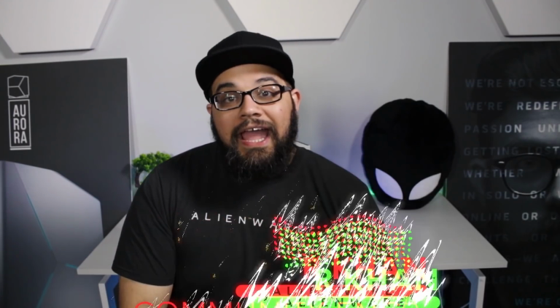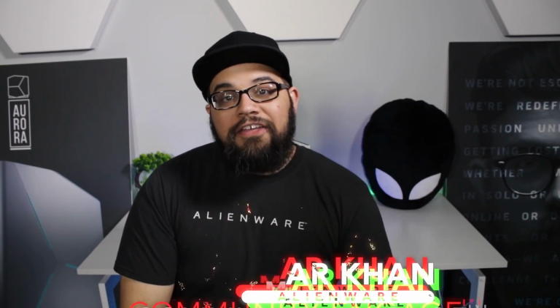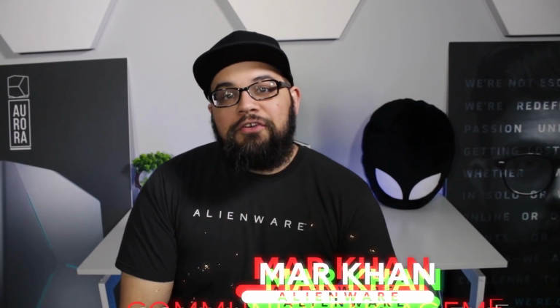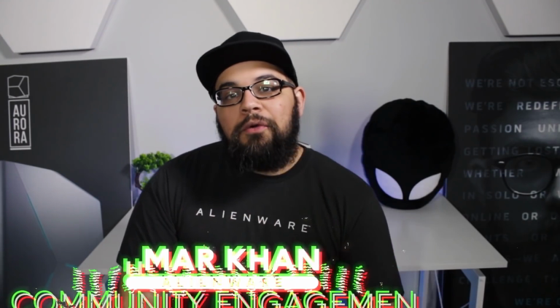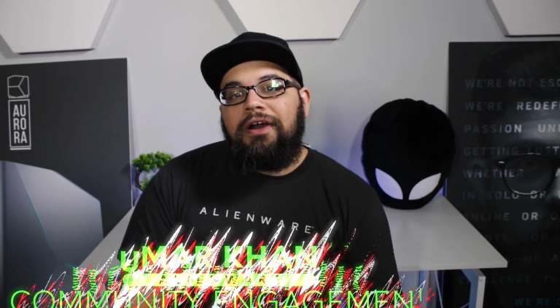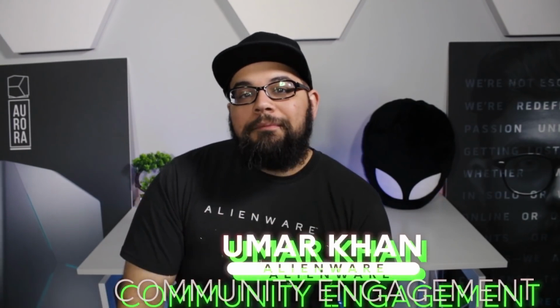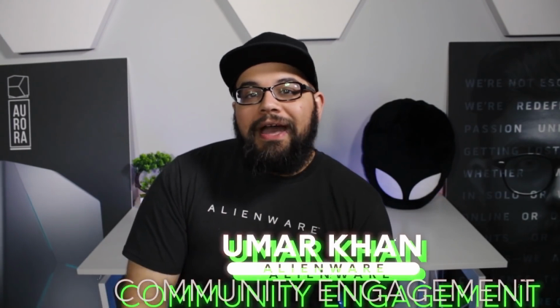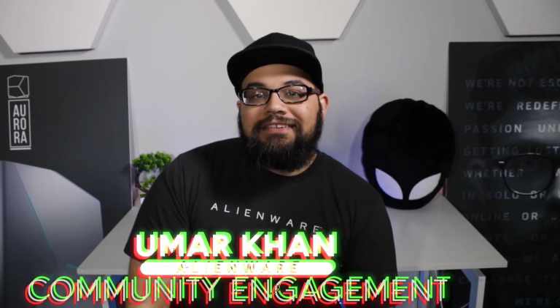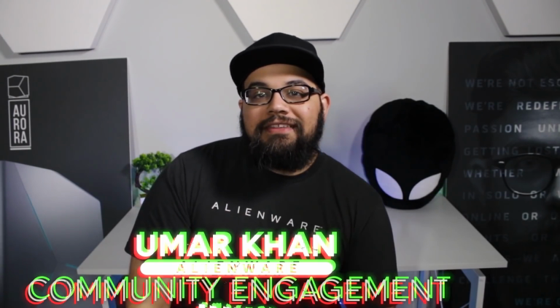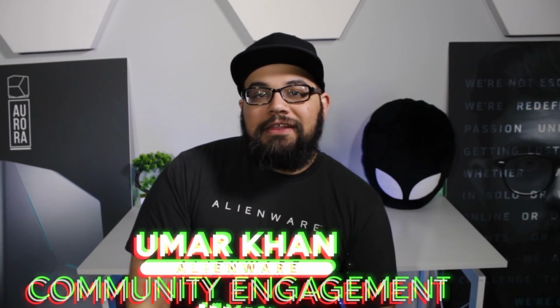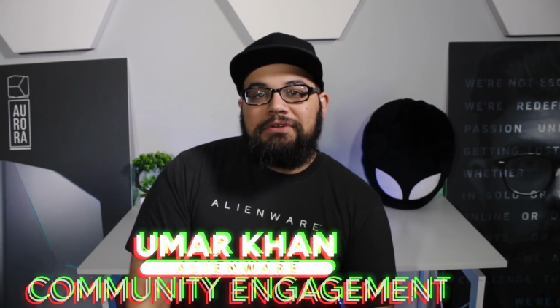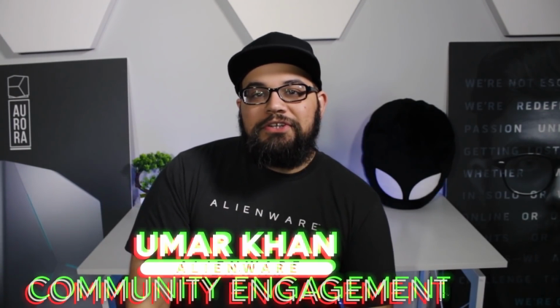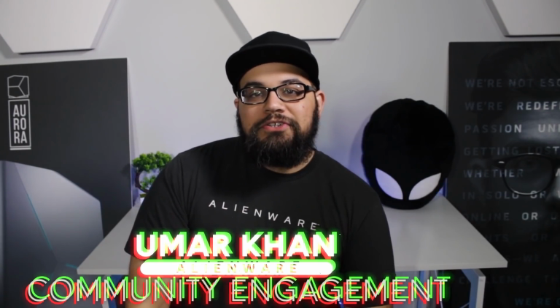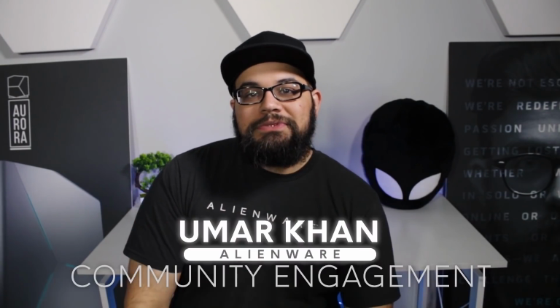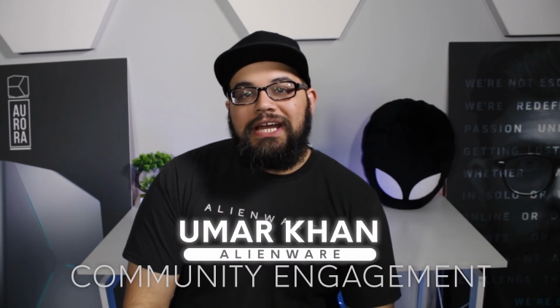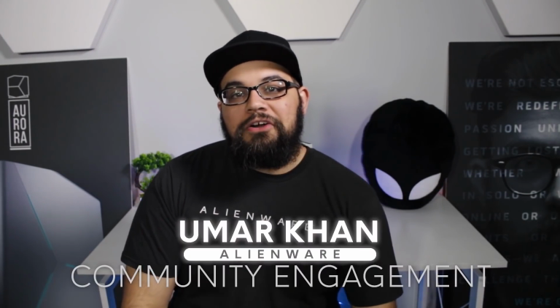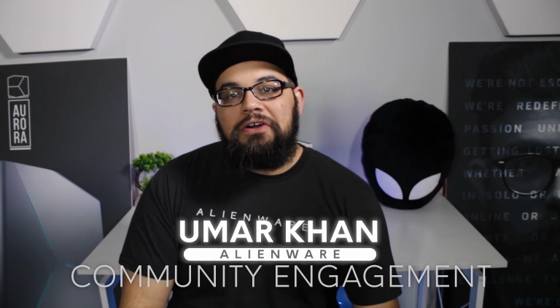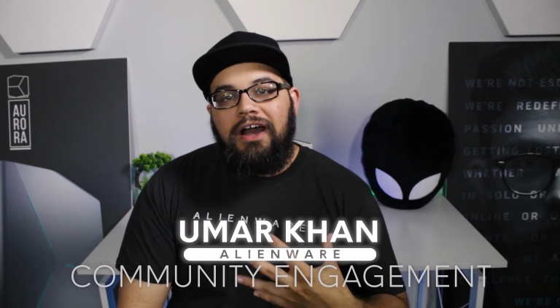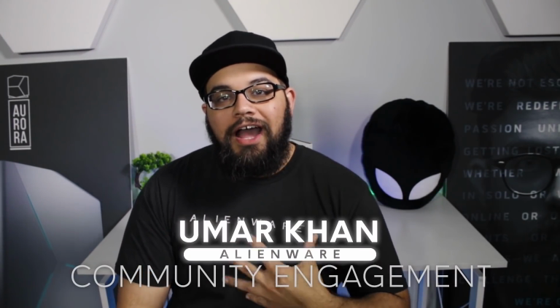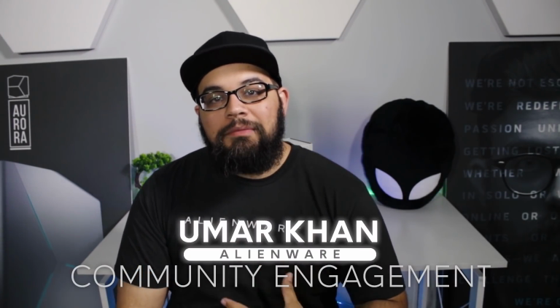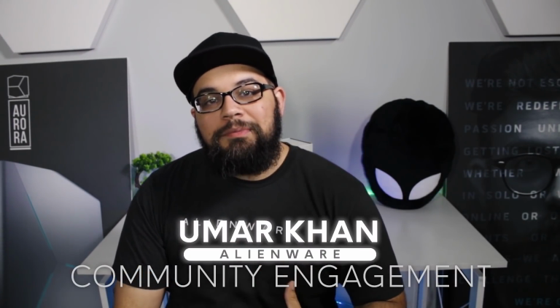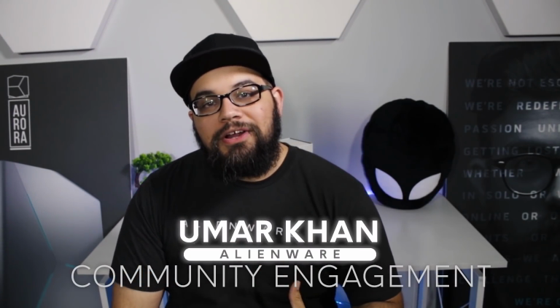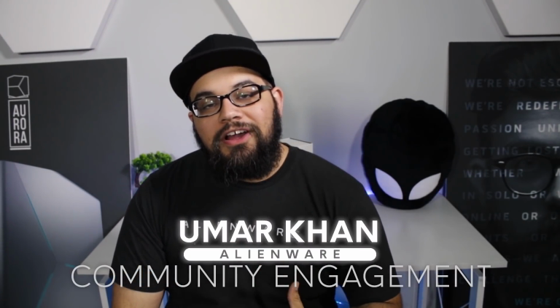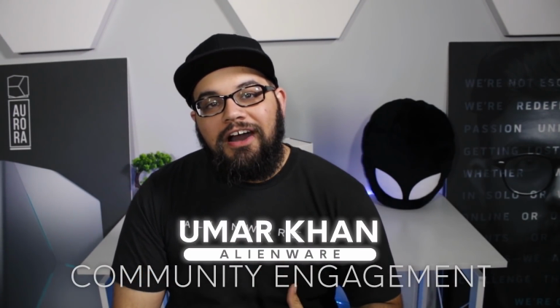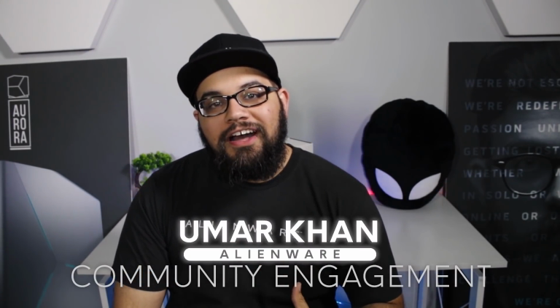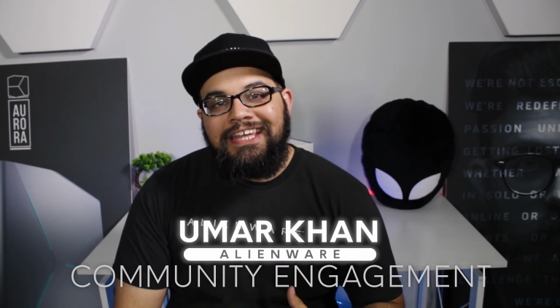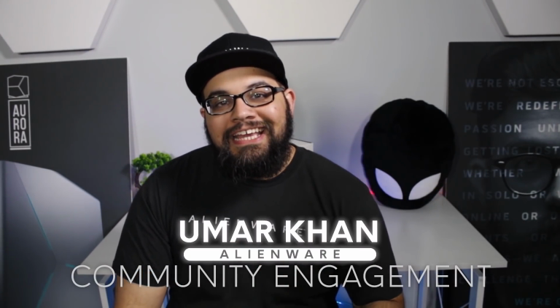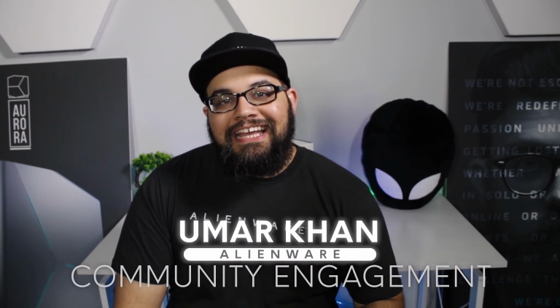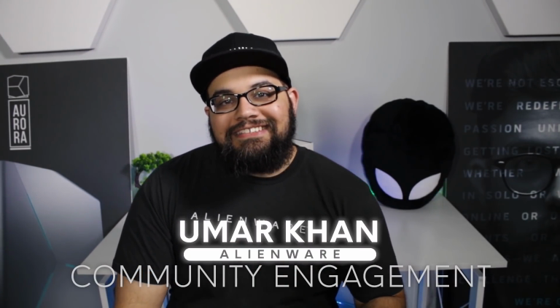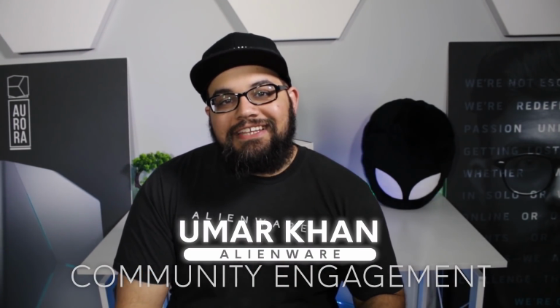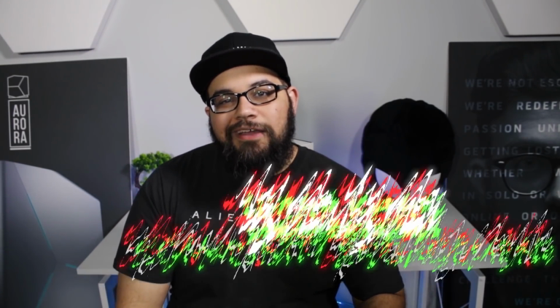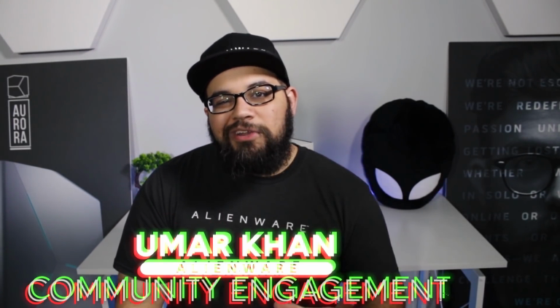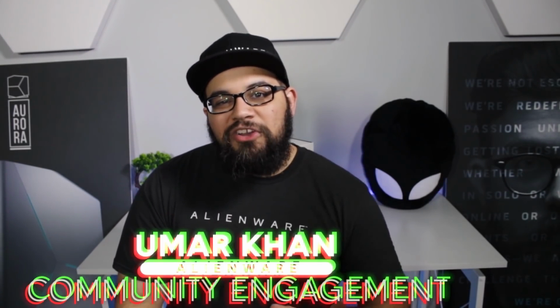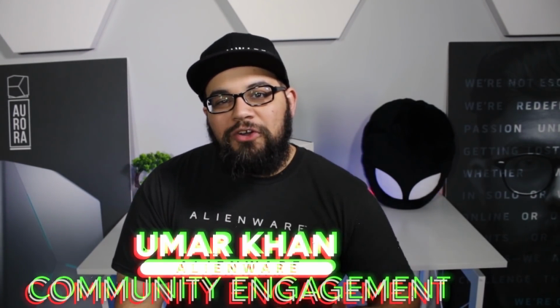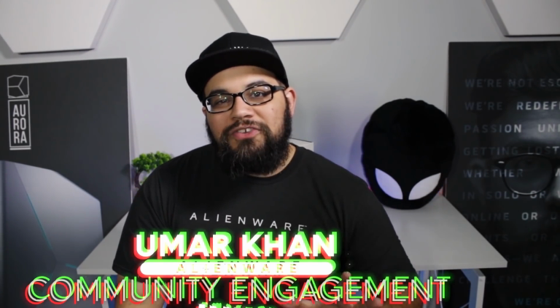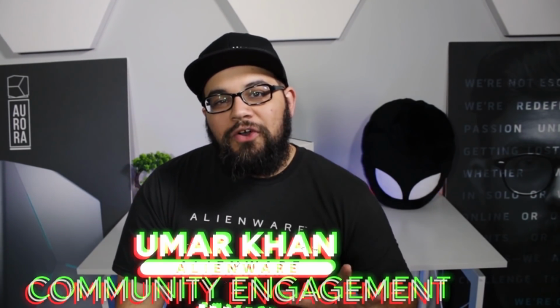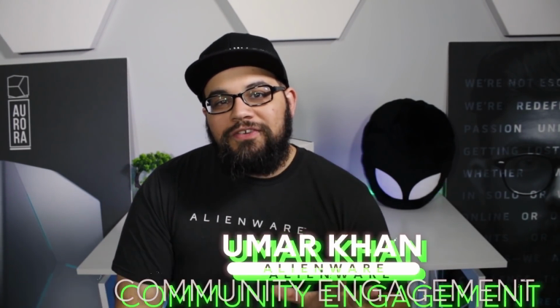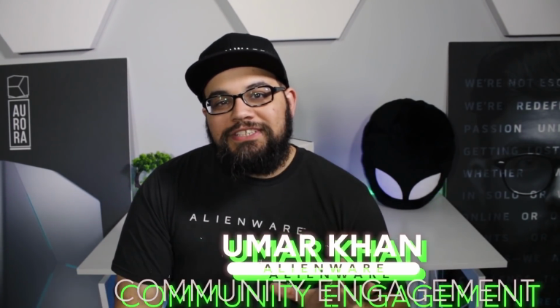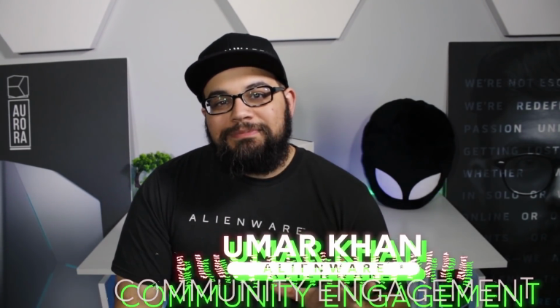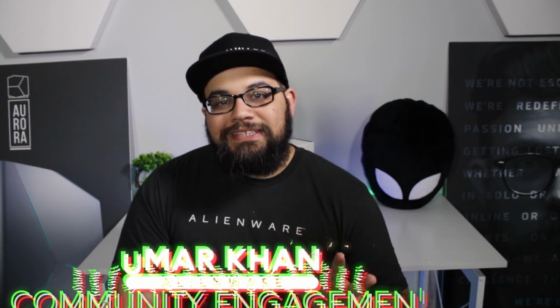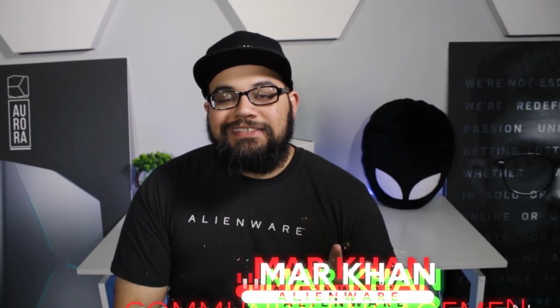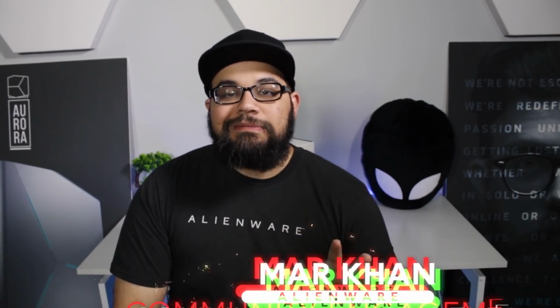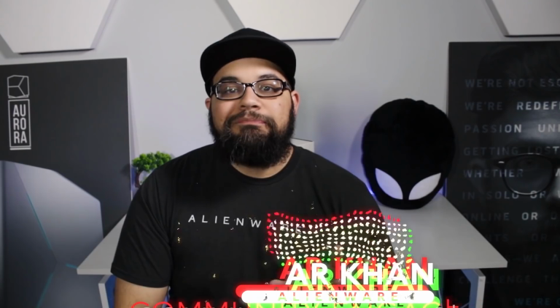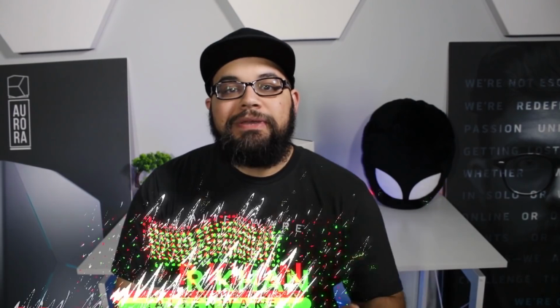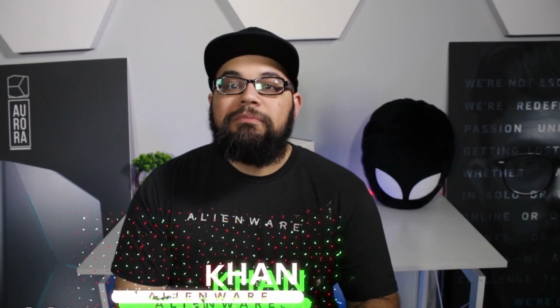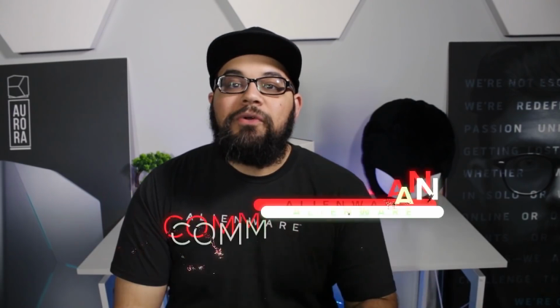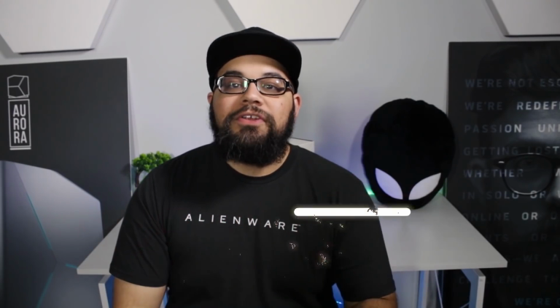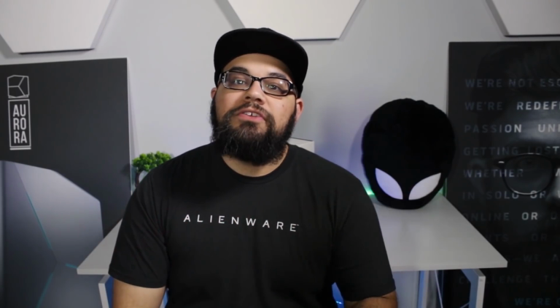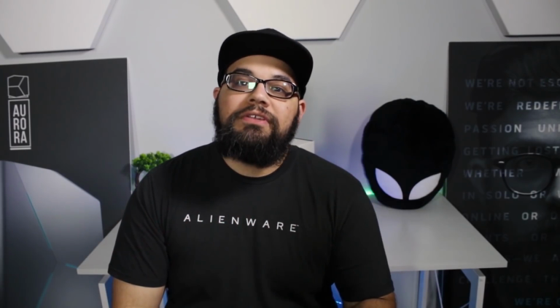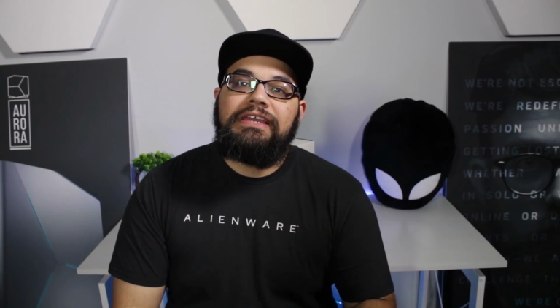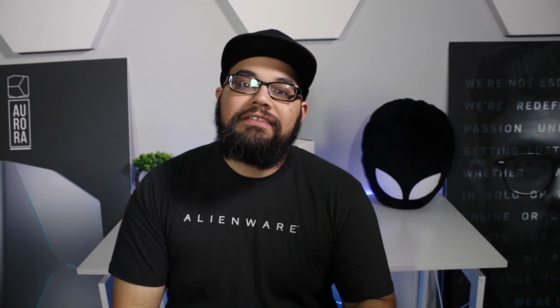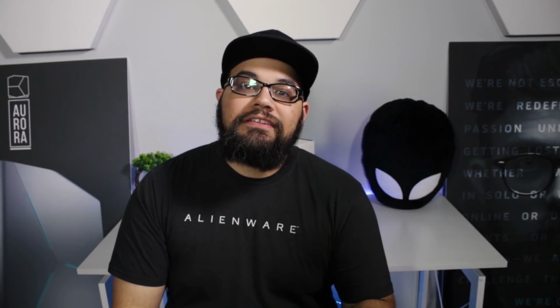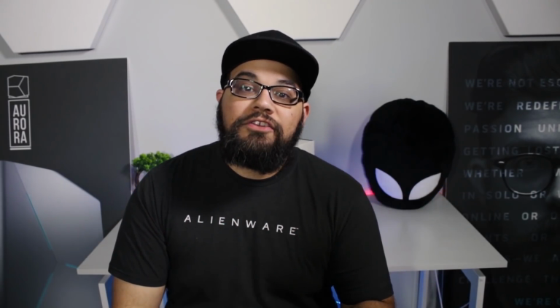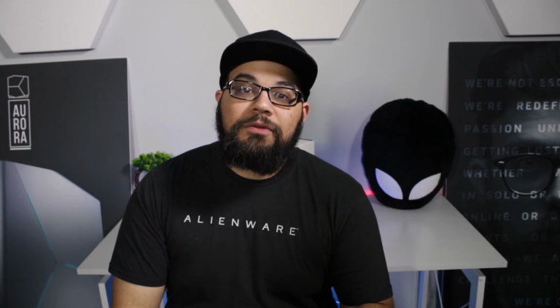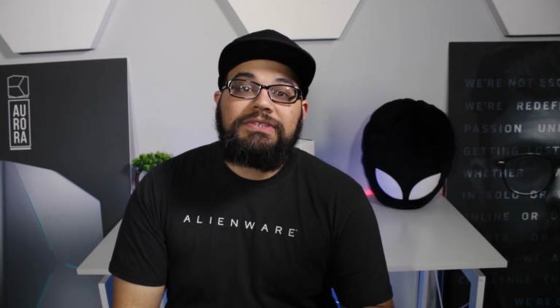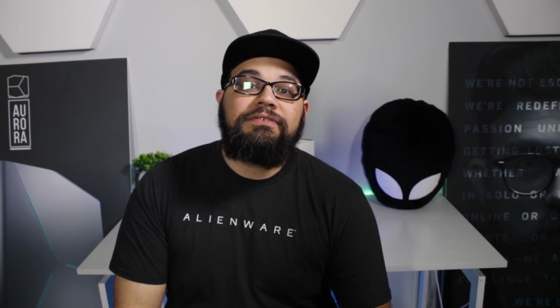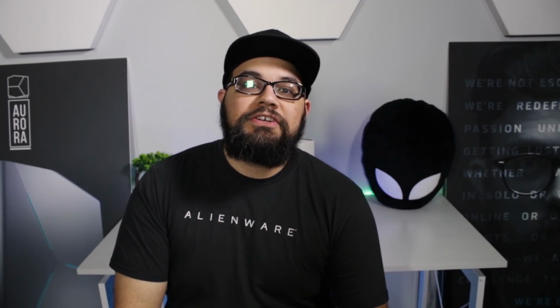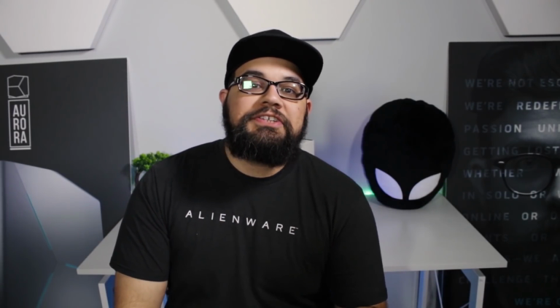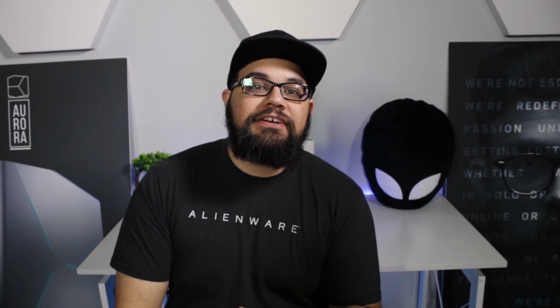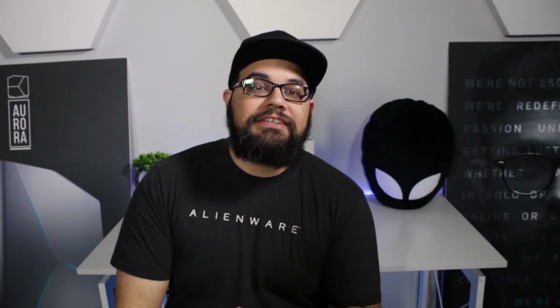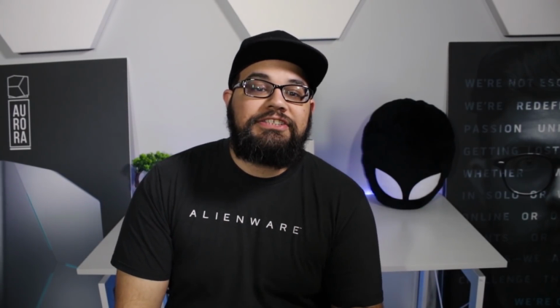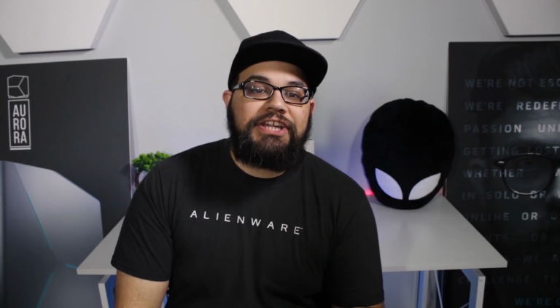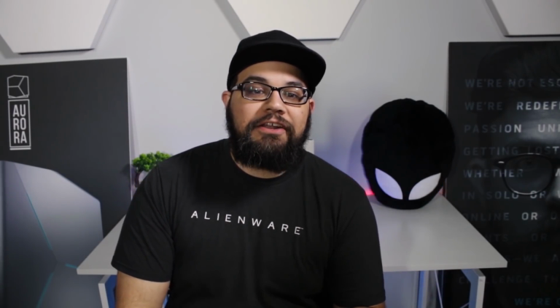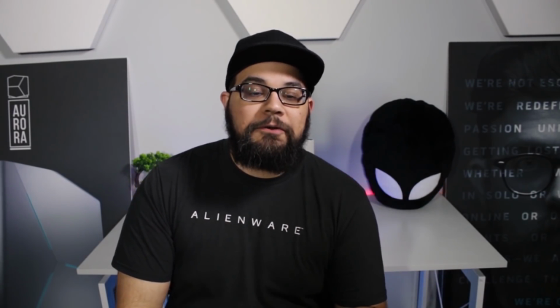Hey there and welcome back to the Alienware YouTube channel. I'm Umar Khan and today I wanted to go over something that's a bit more unique than the normal stuff that goes on in the channel.